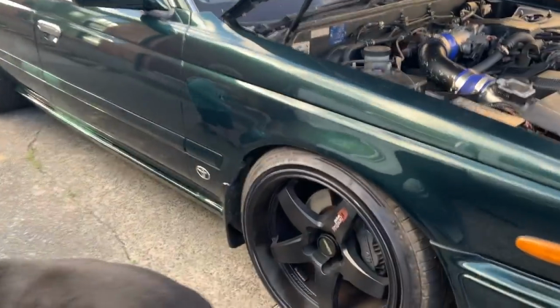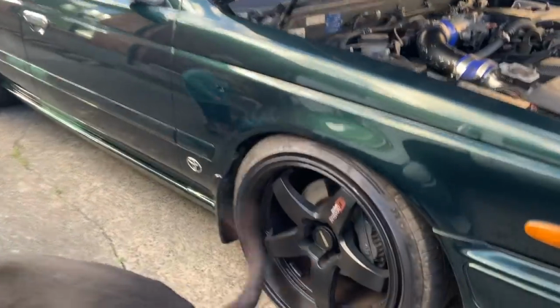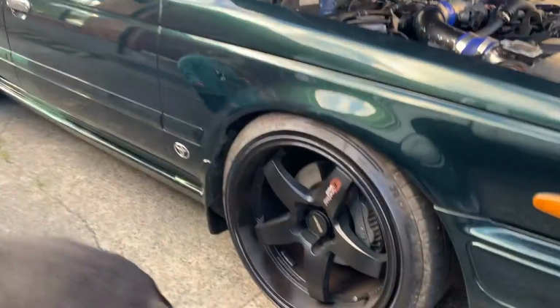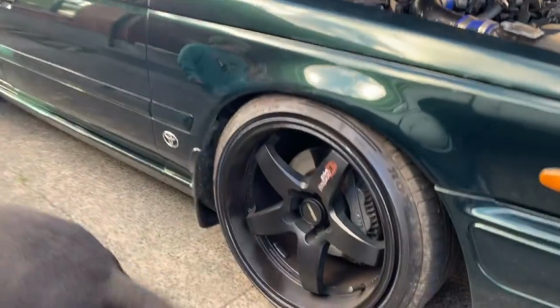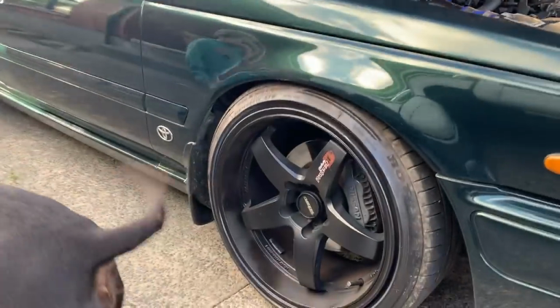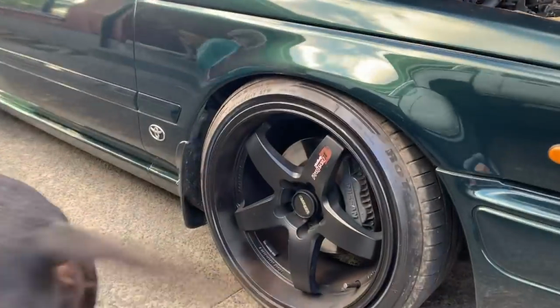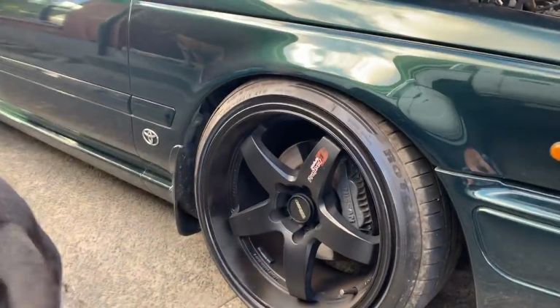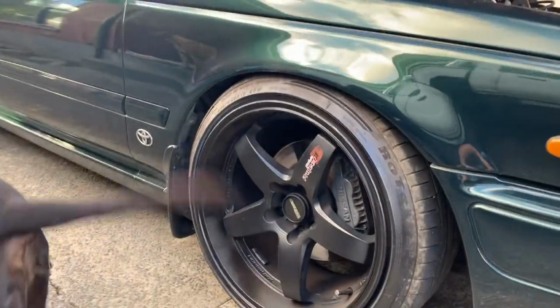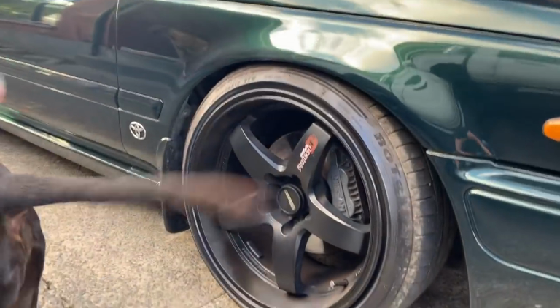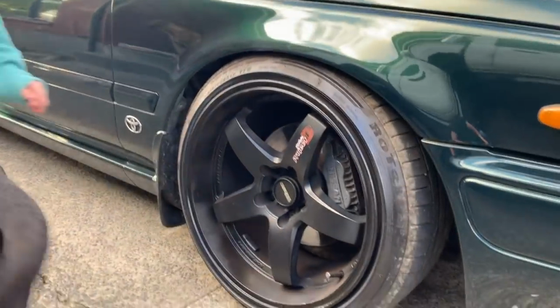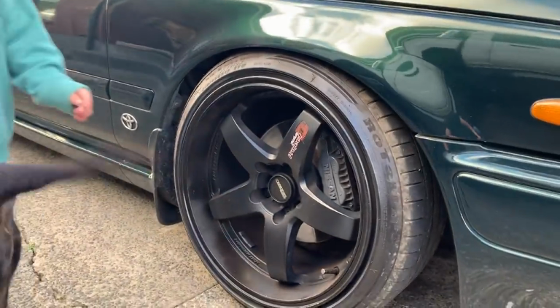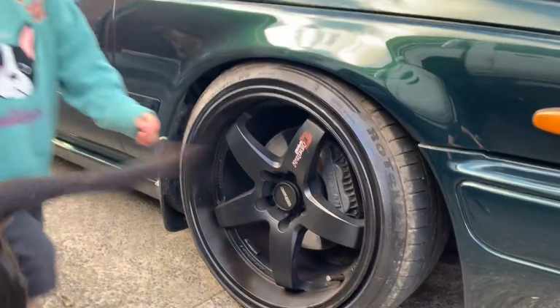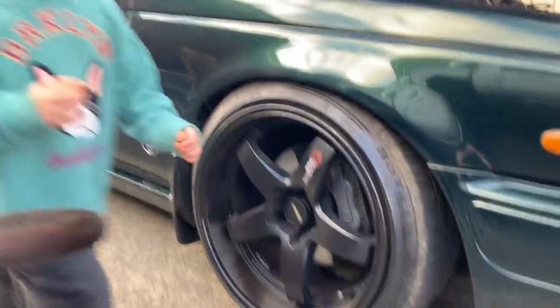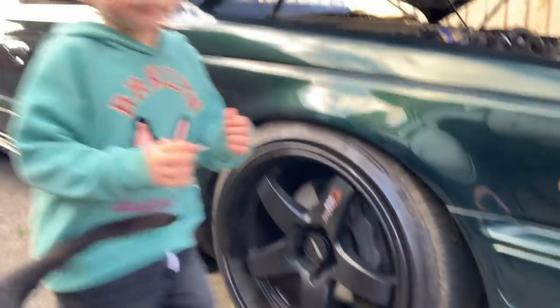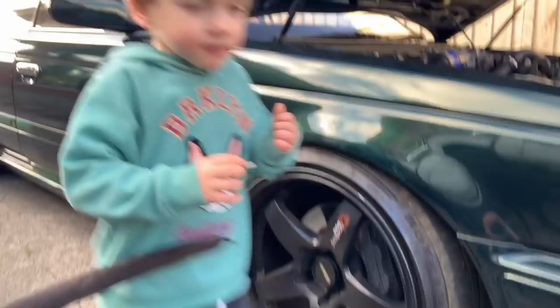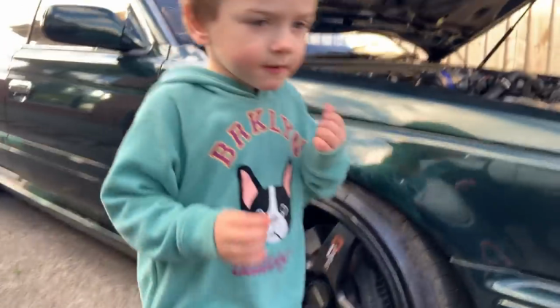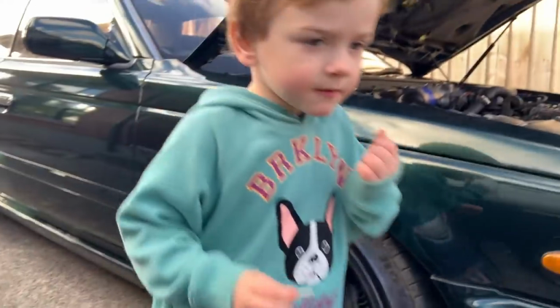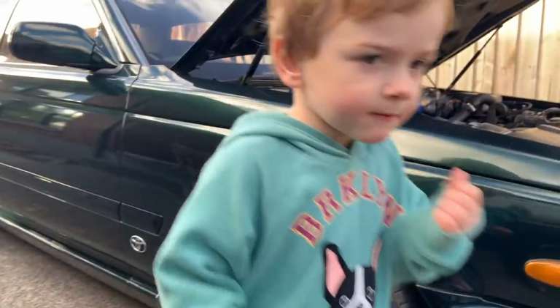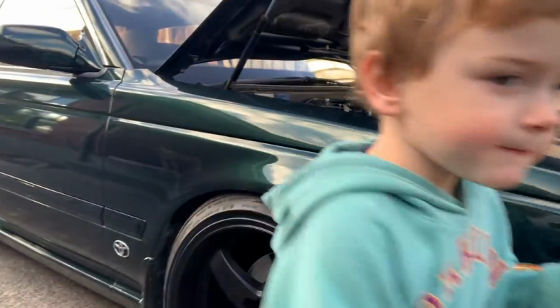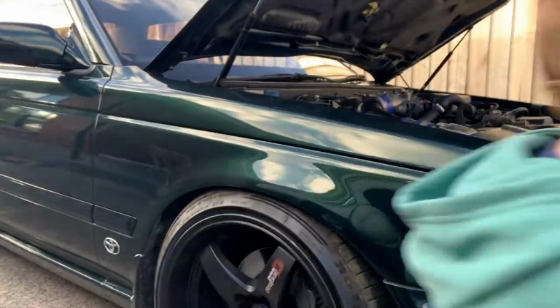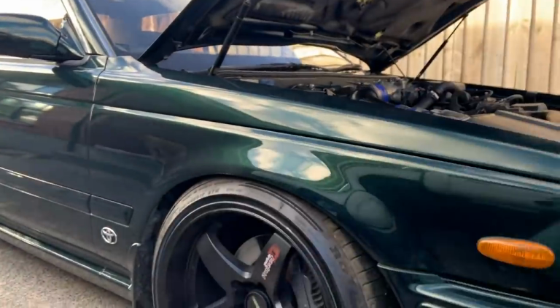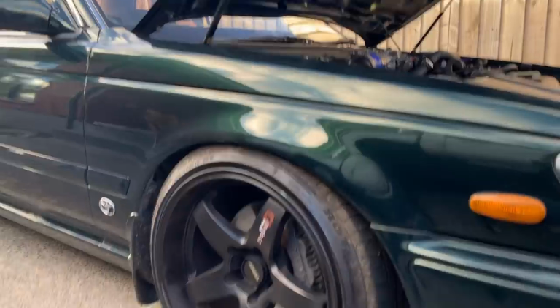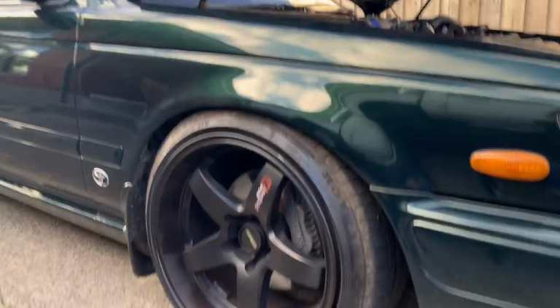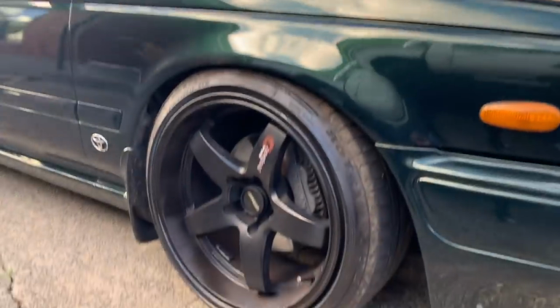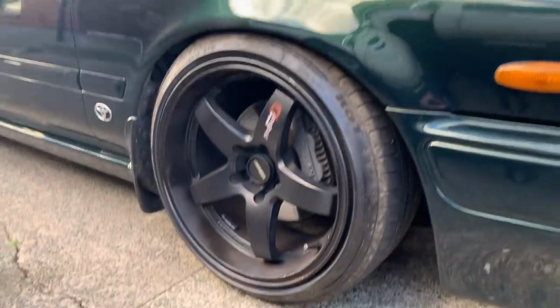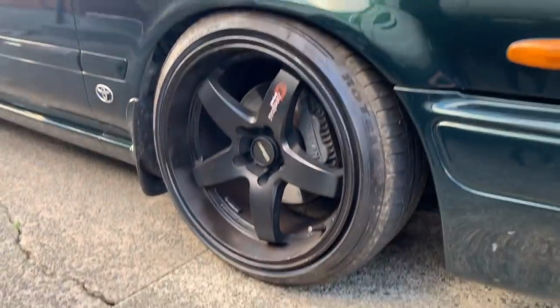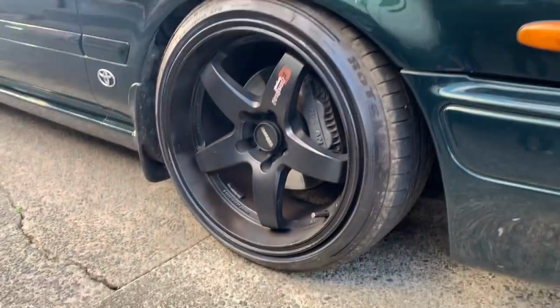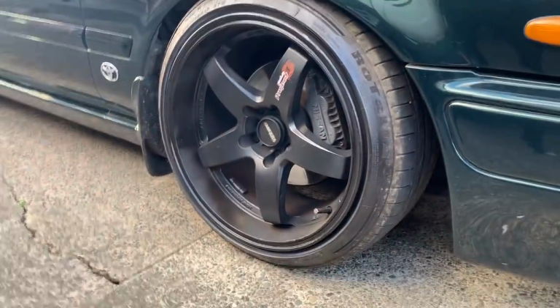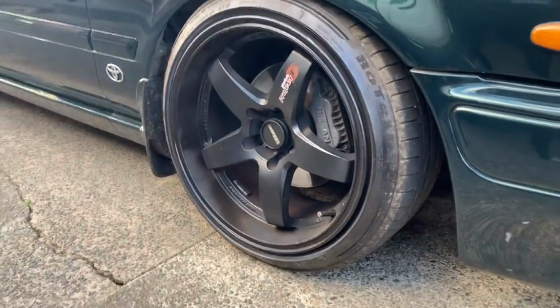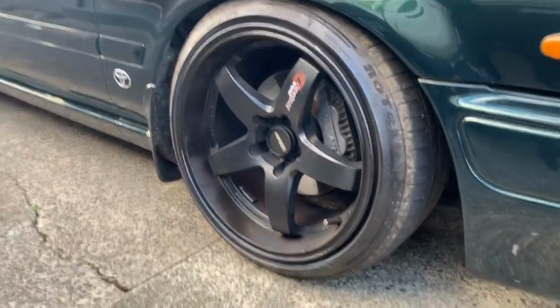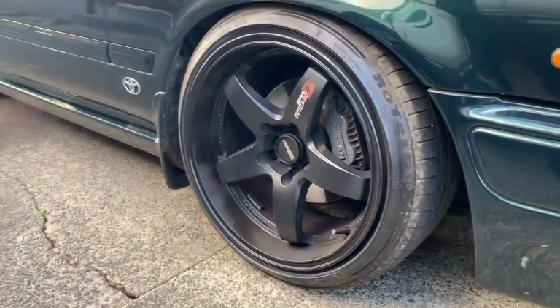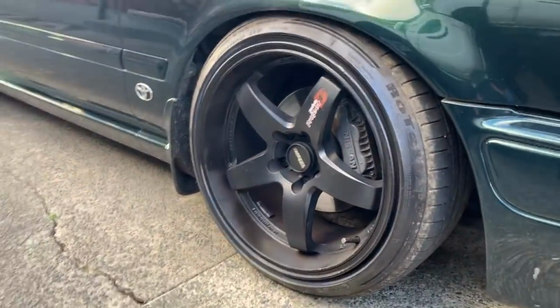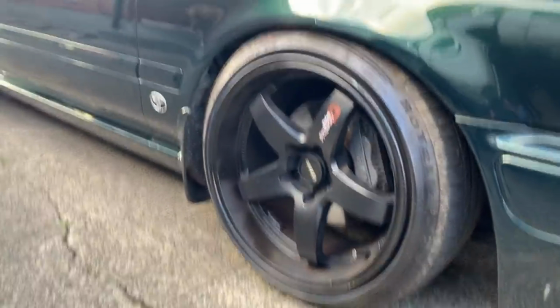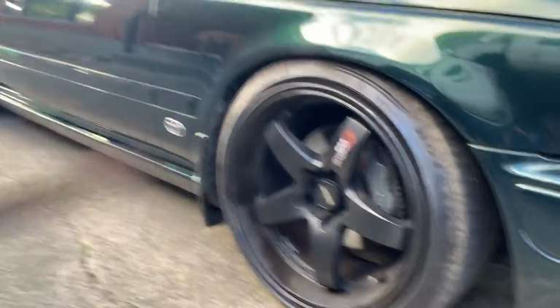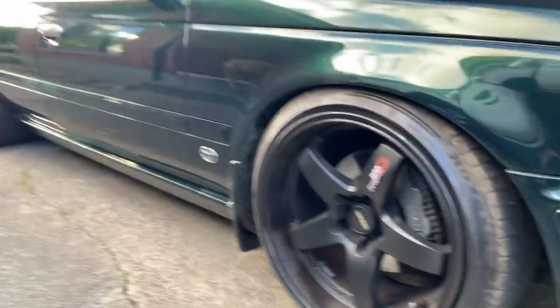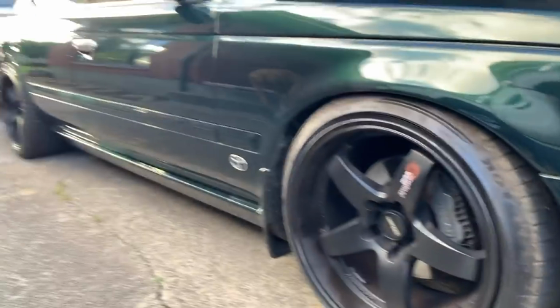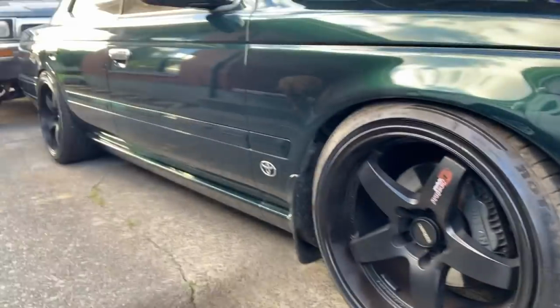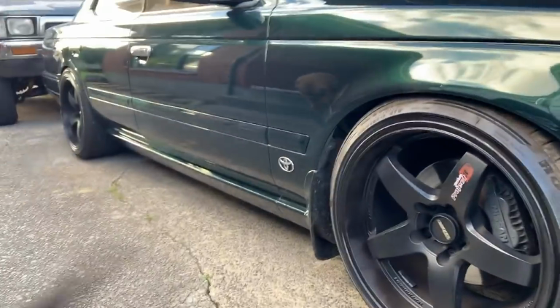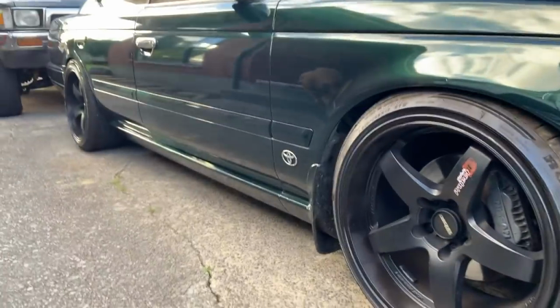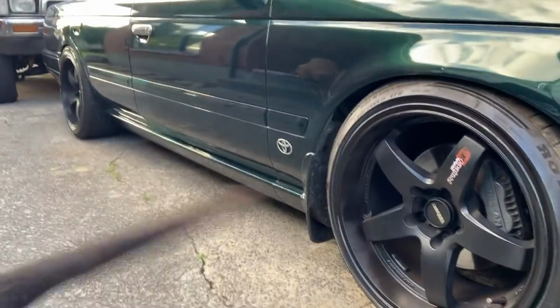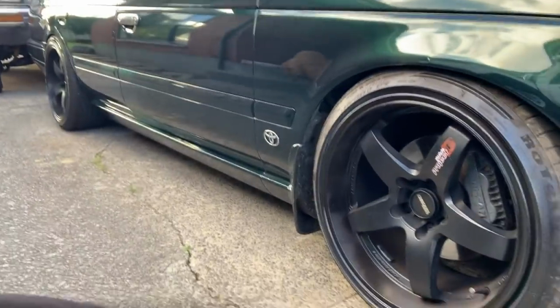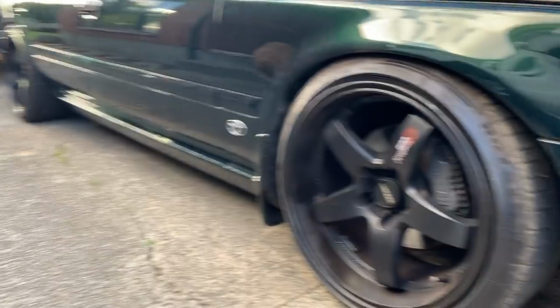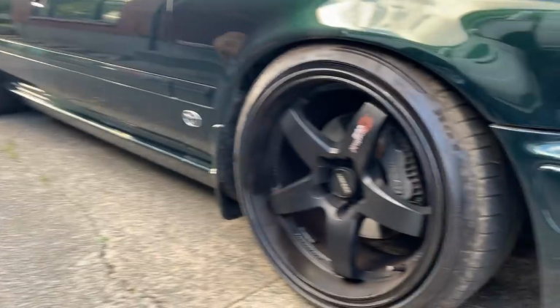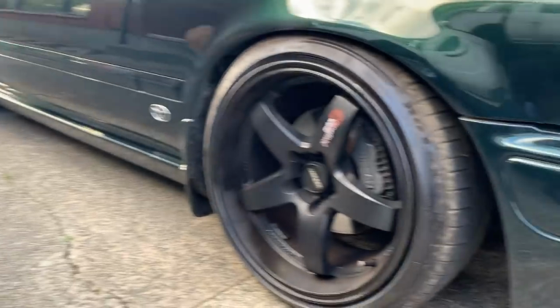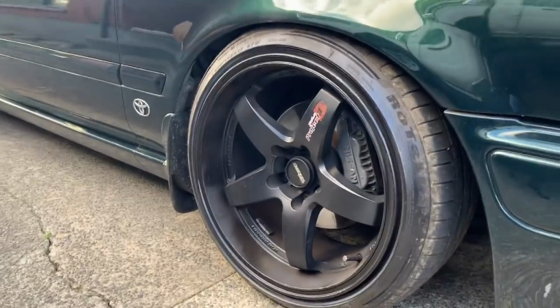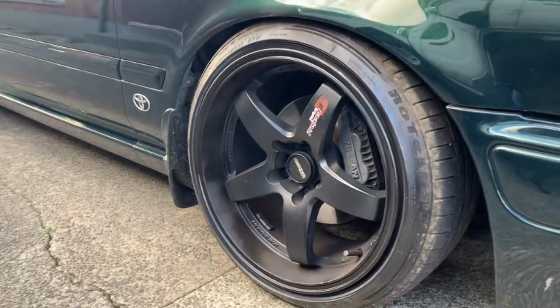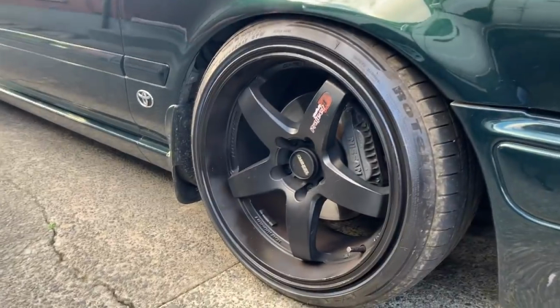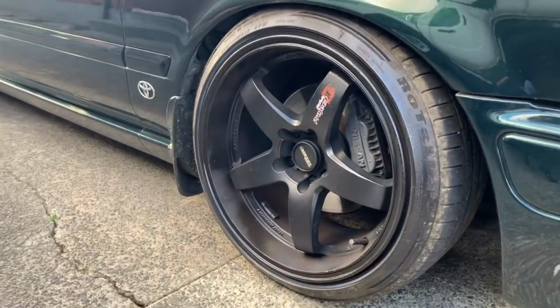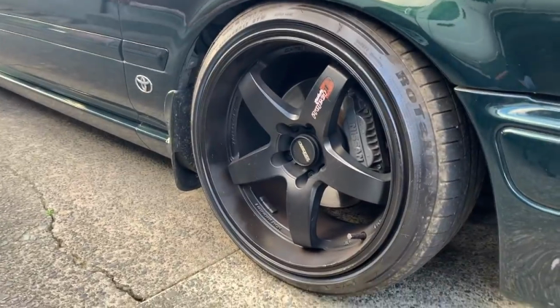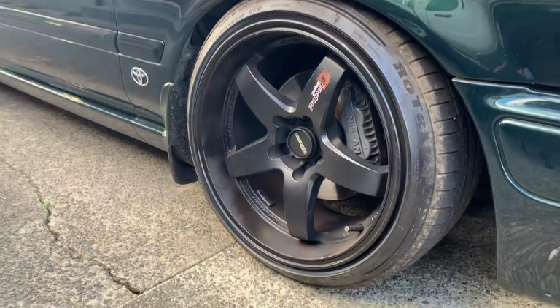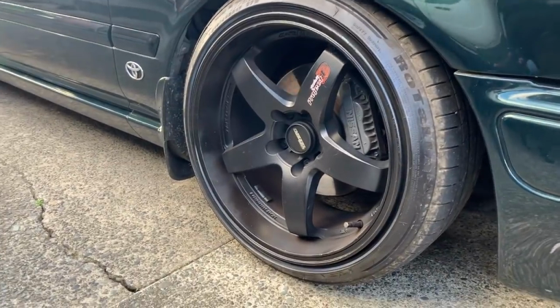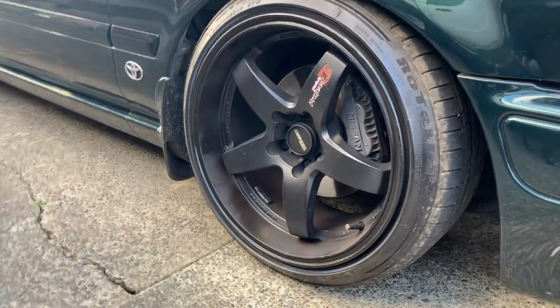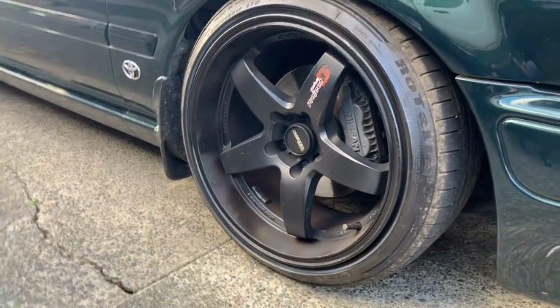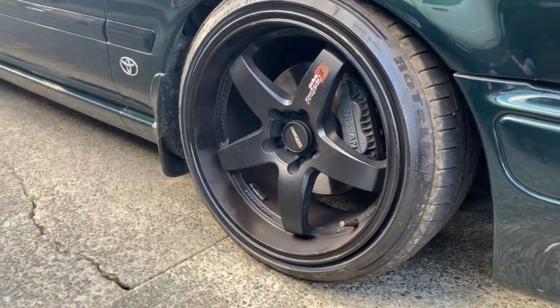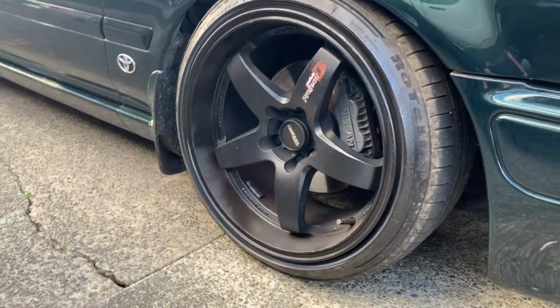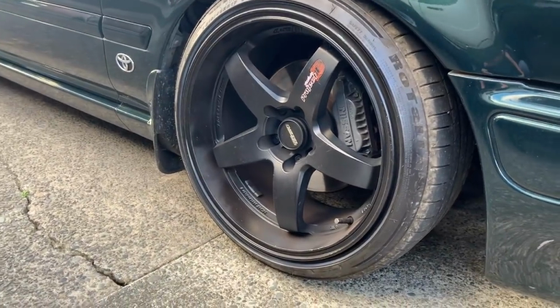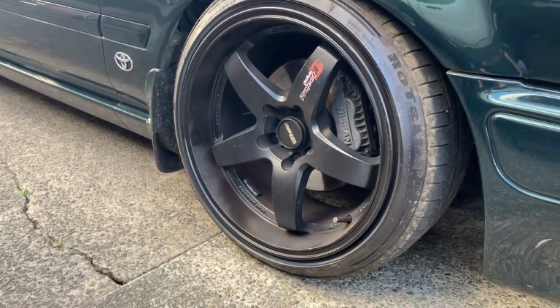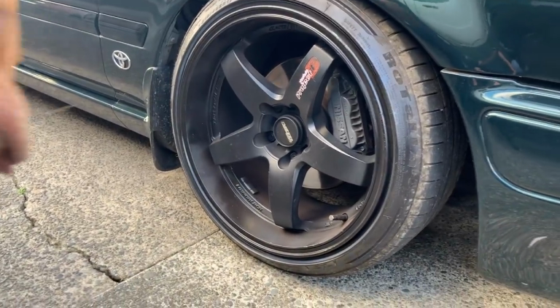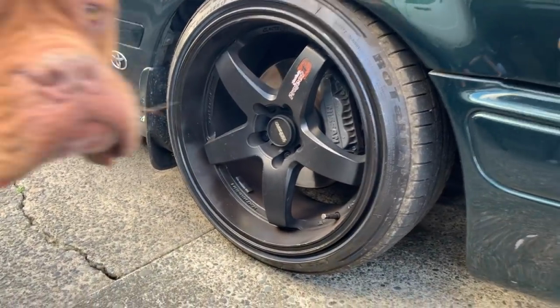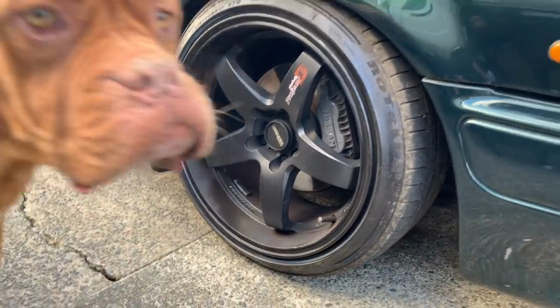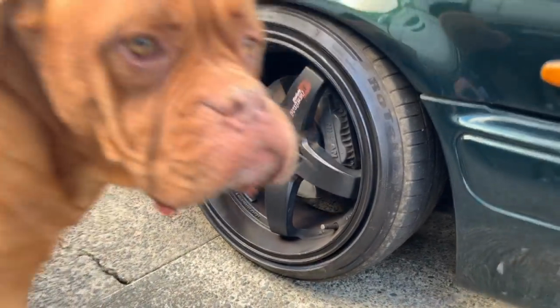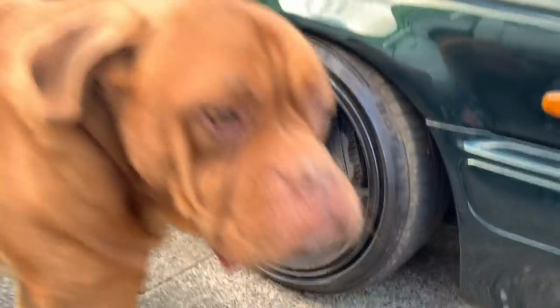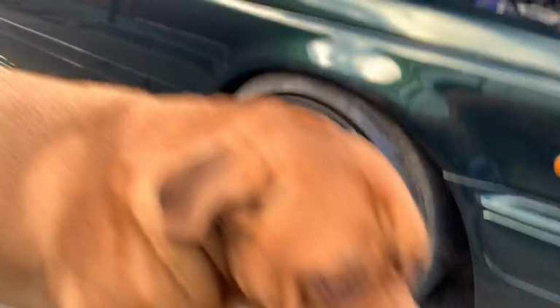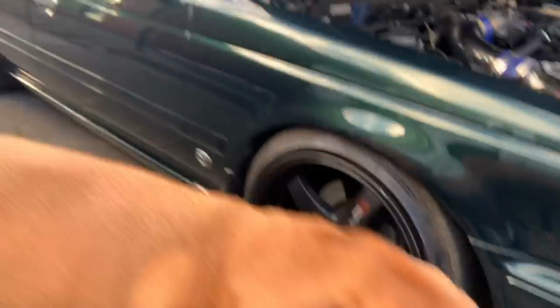D2 Juddys coilovers all round, D1Rs, 5-star wheels, big brakes.